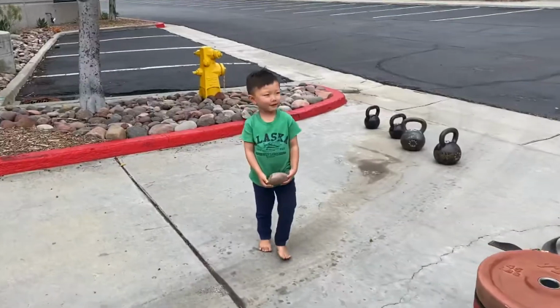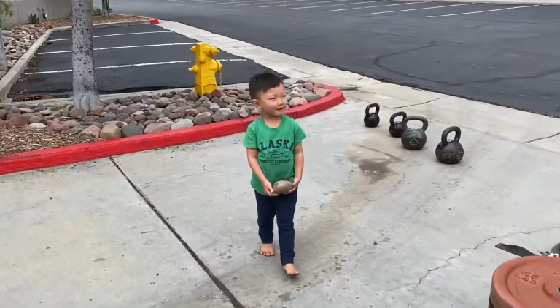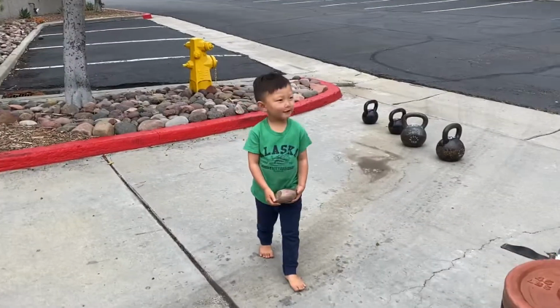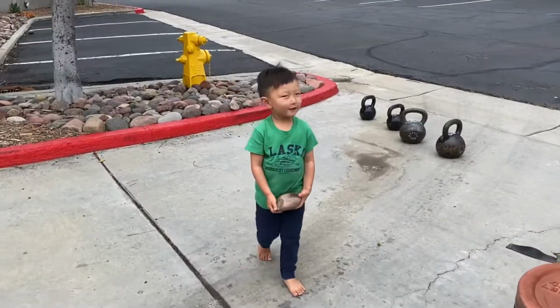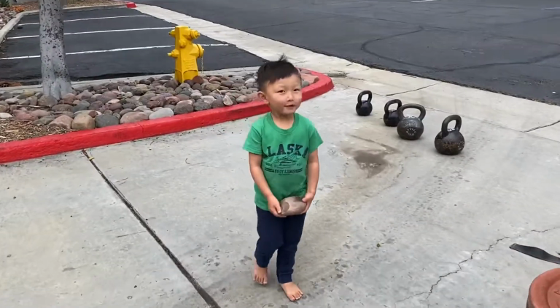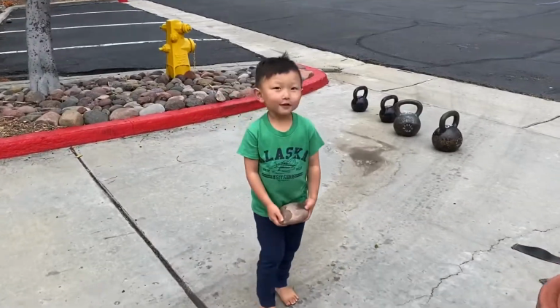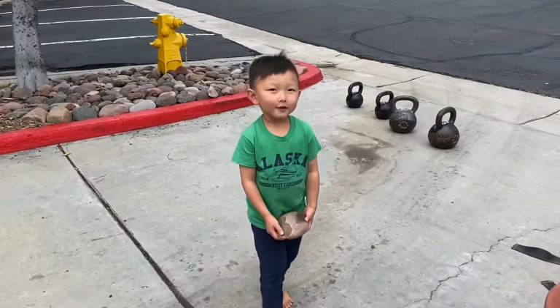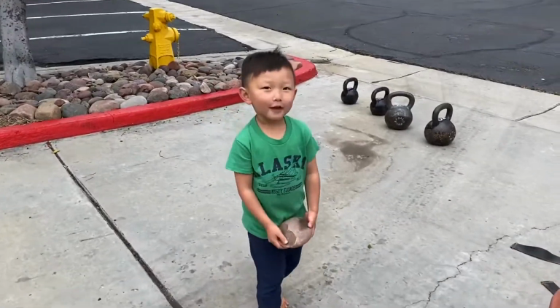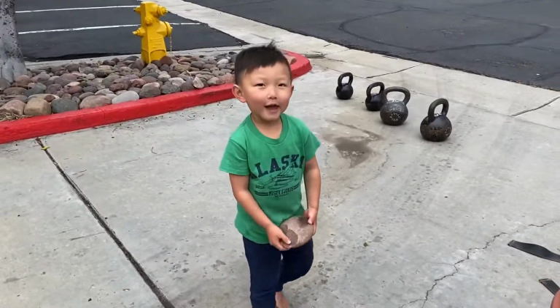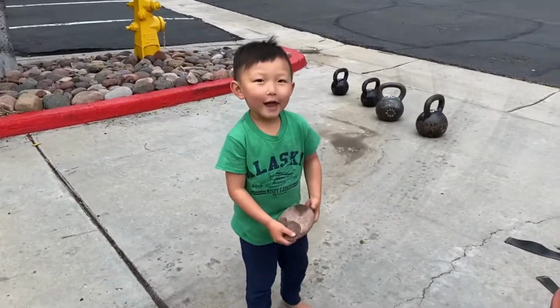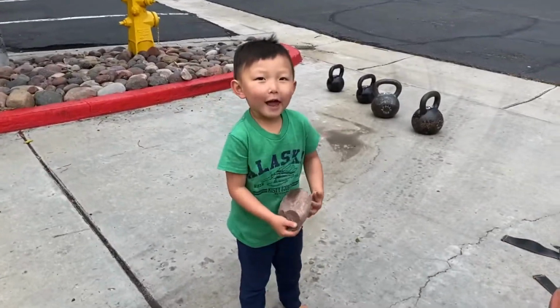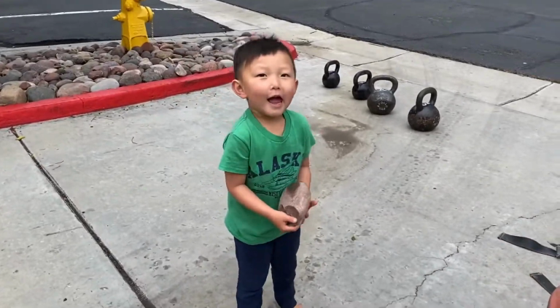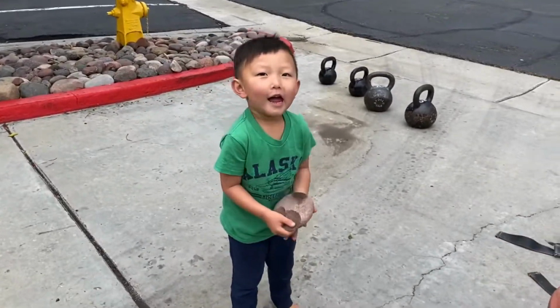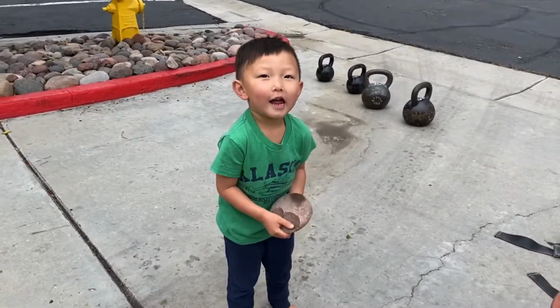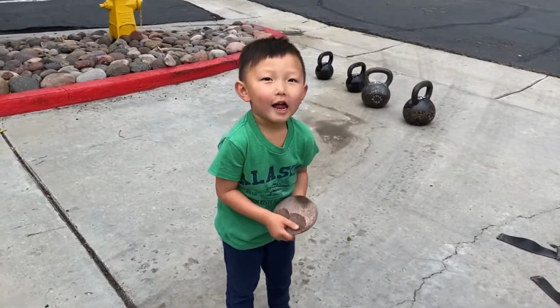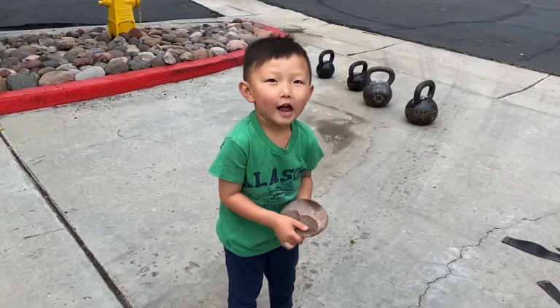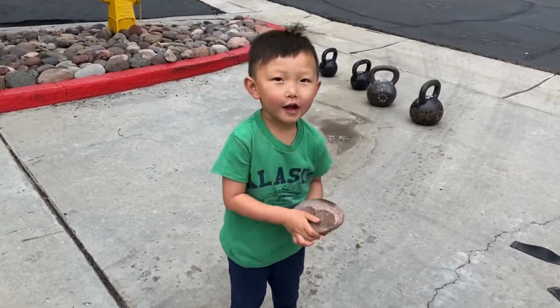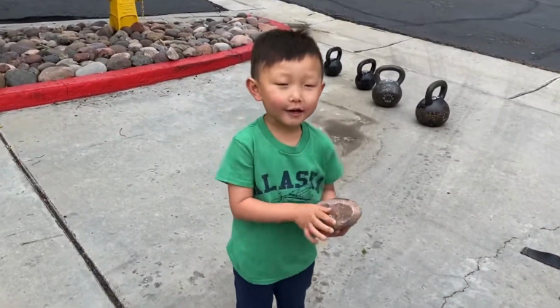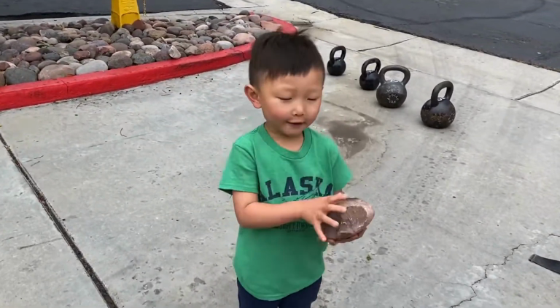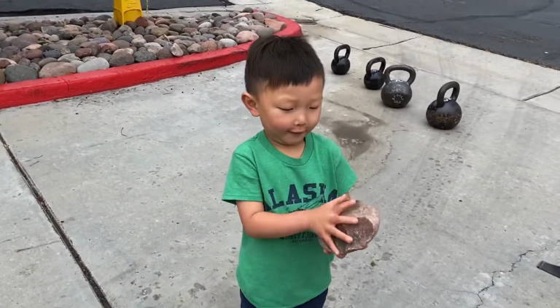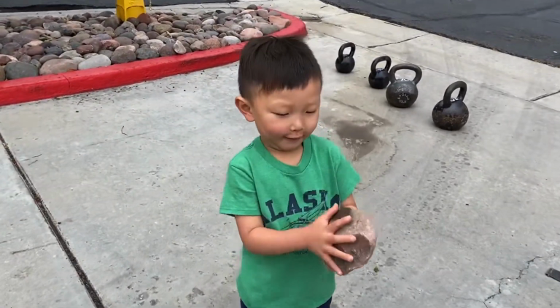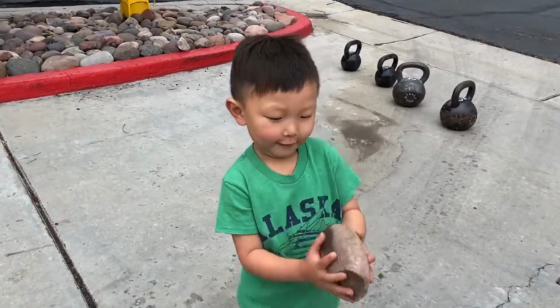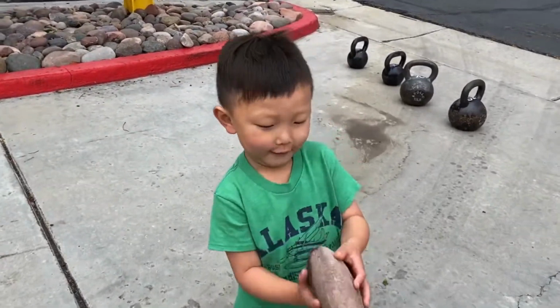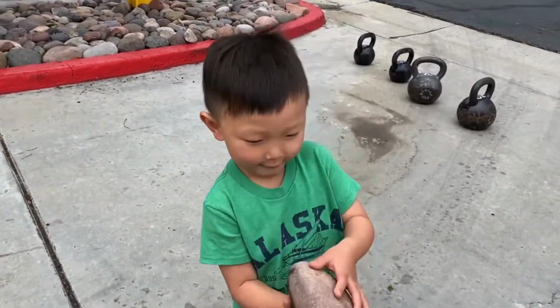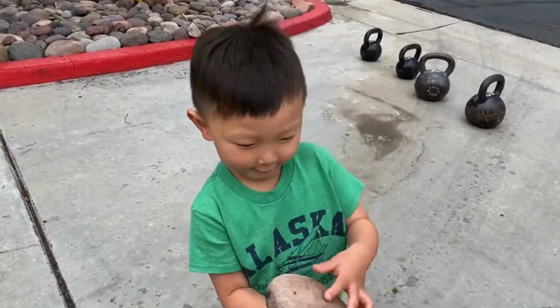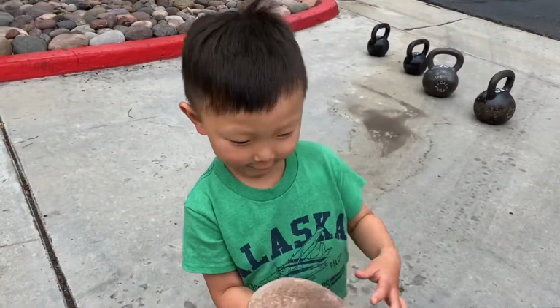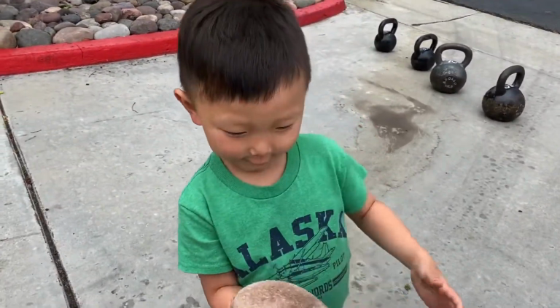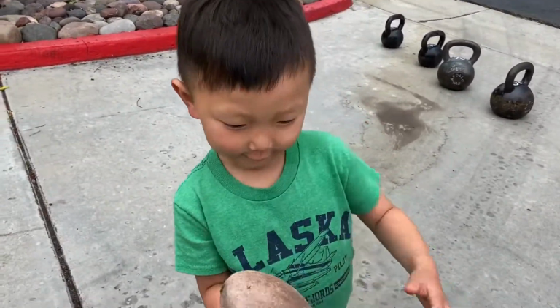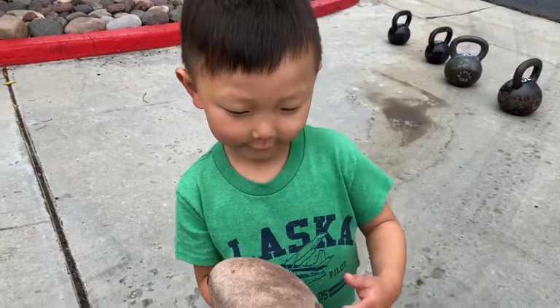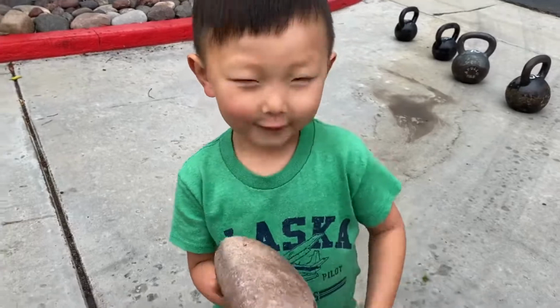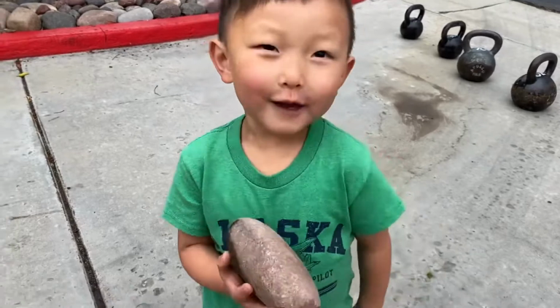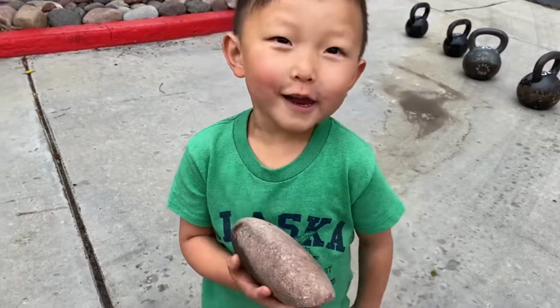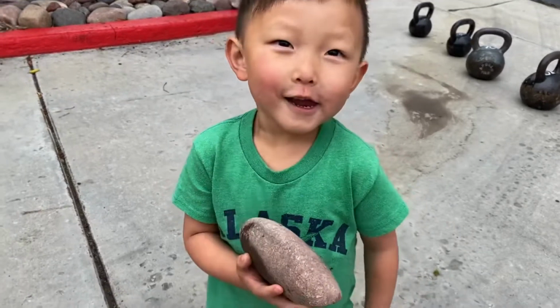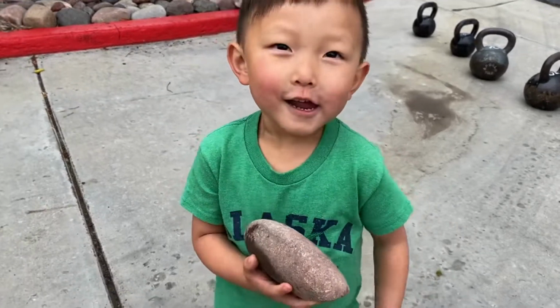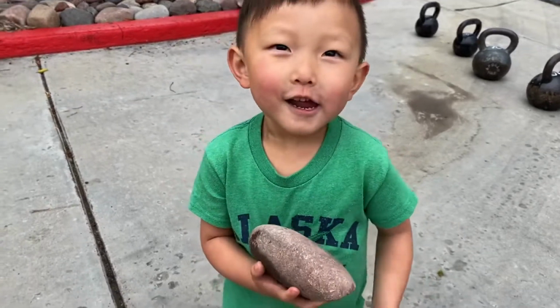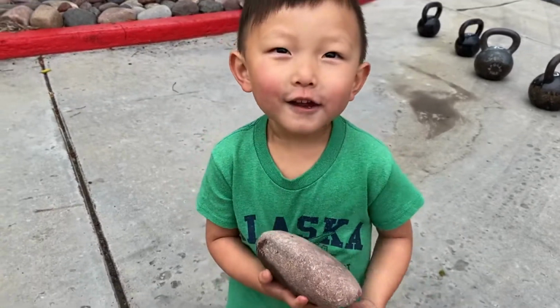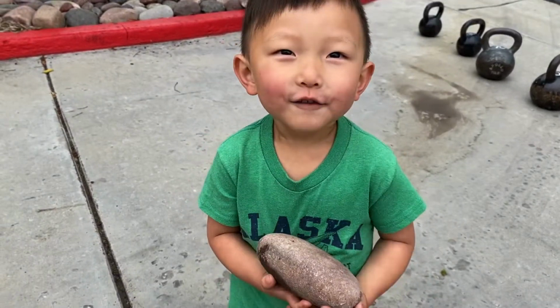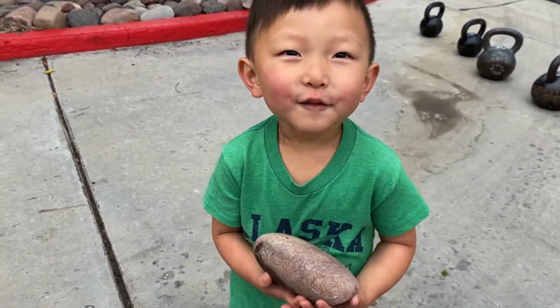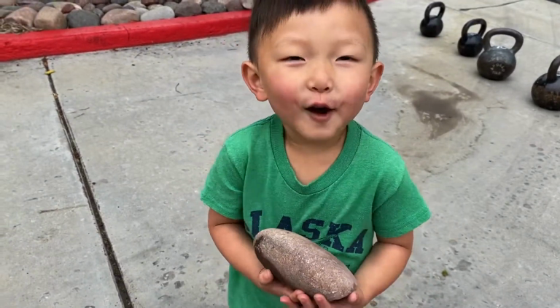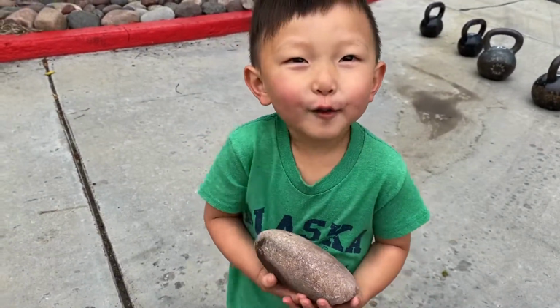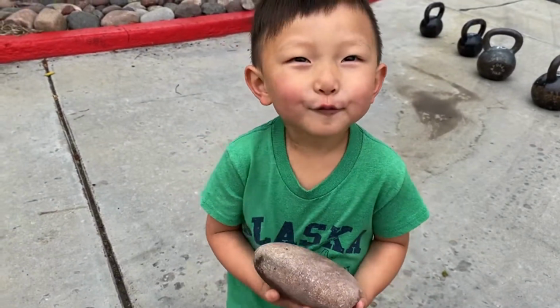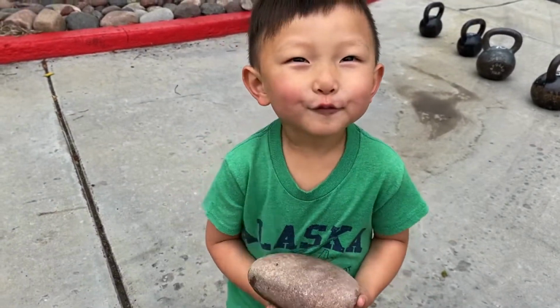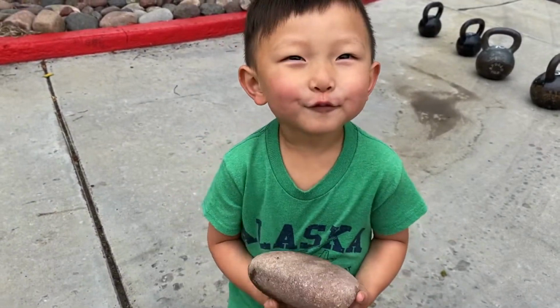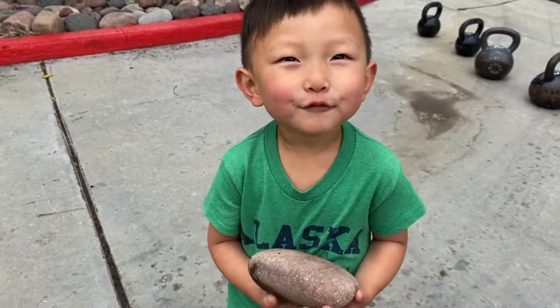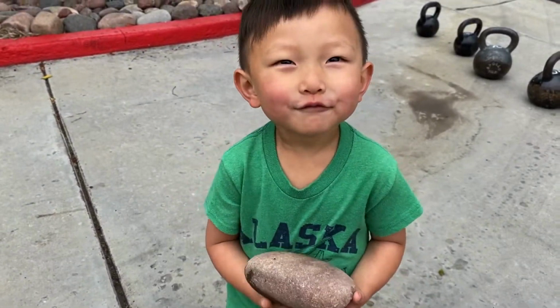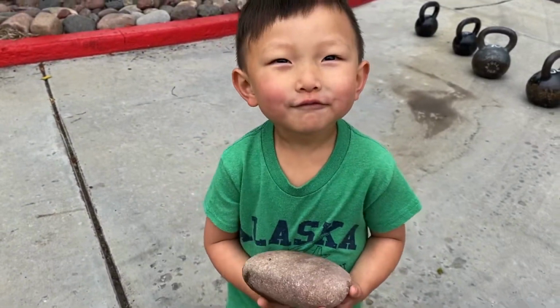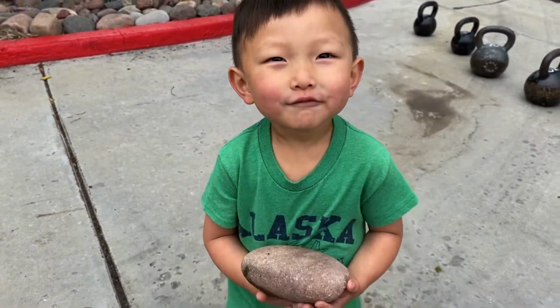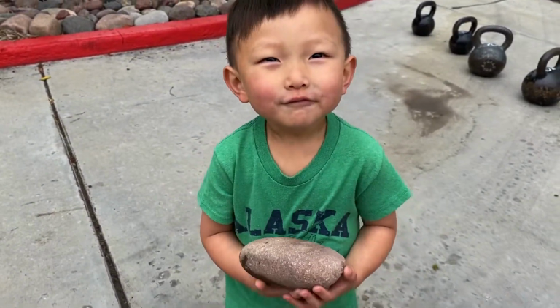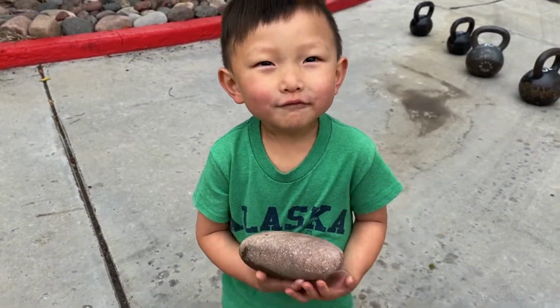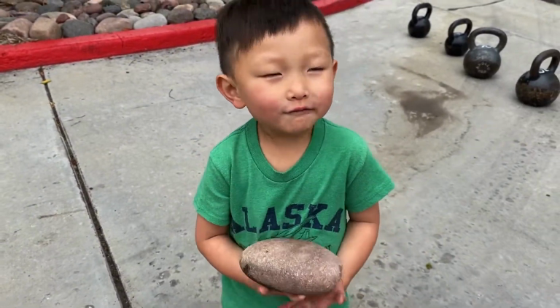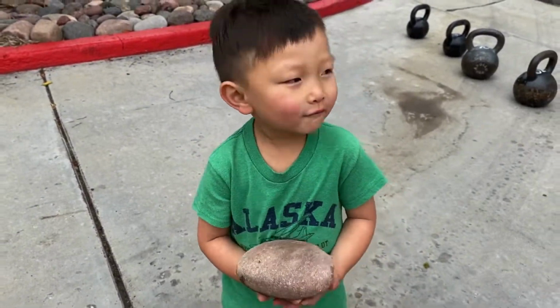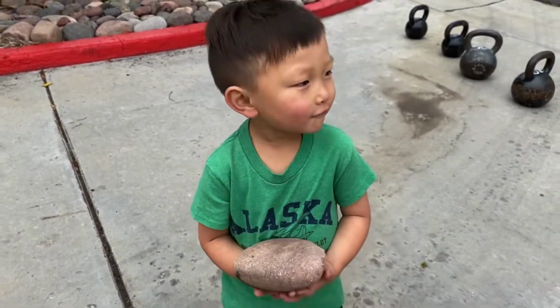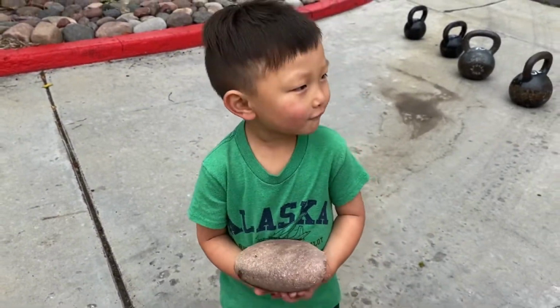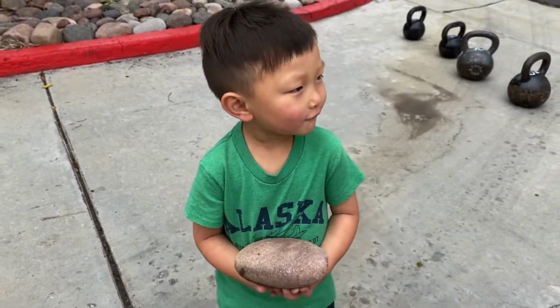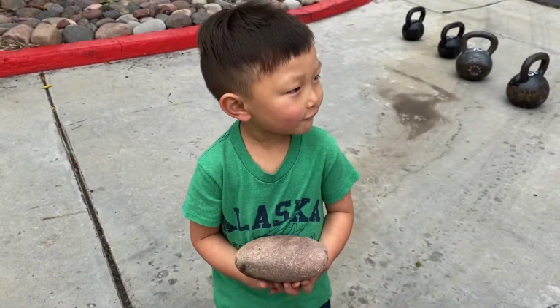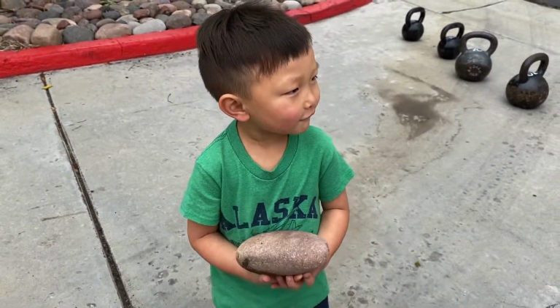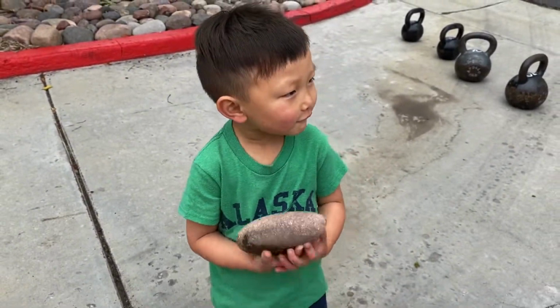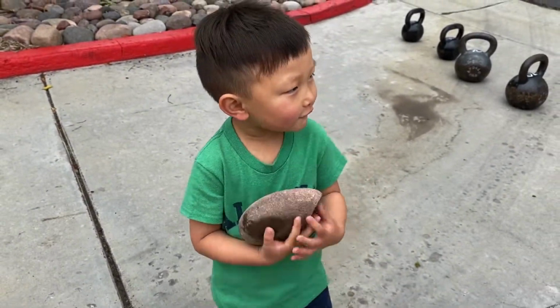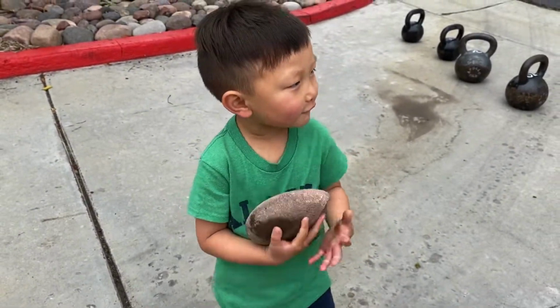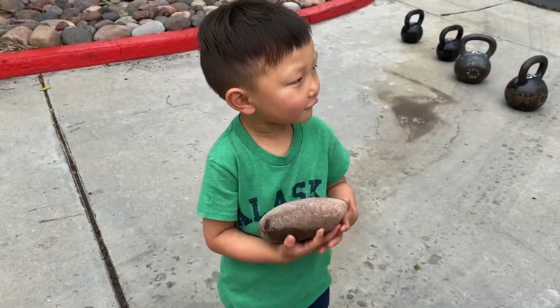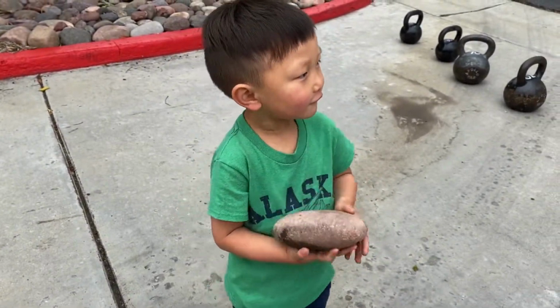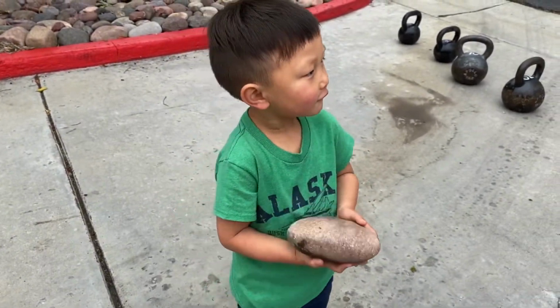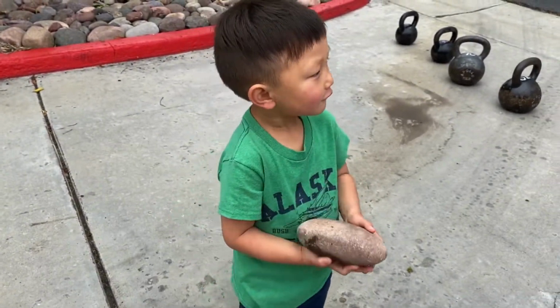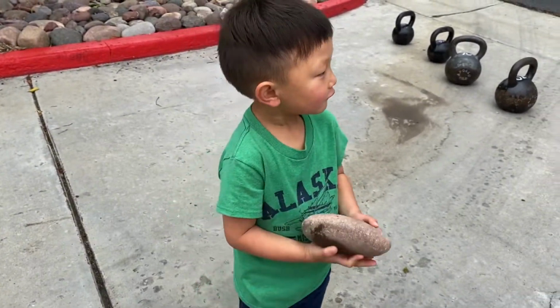Caleb, what are you focusing on? Why are you holding the rock — what are you working on?